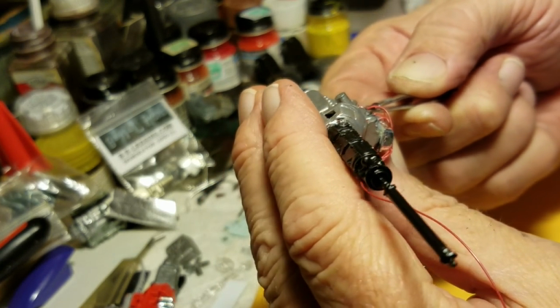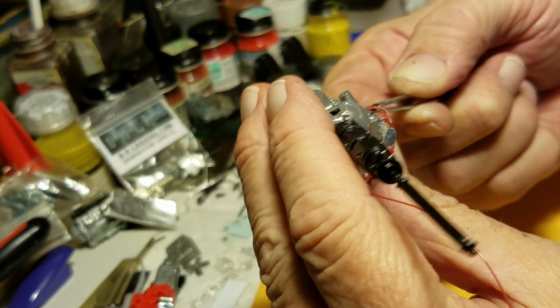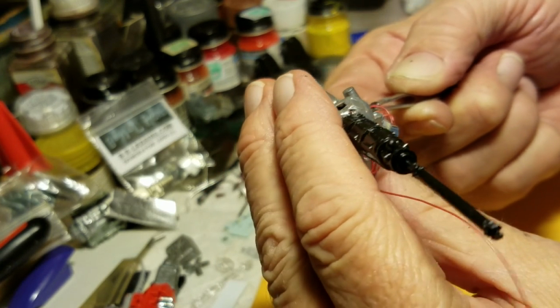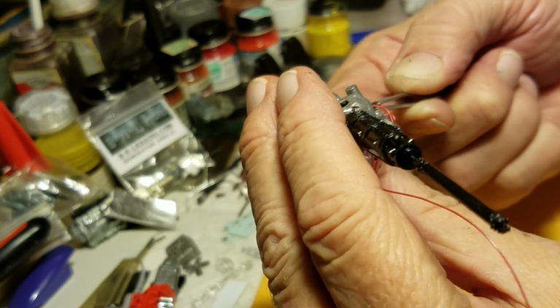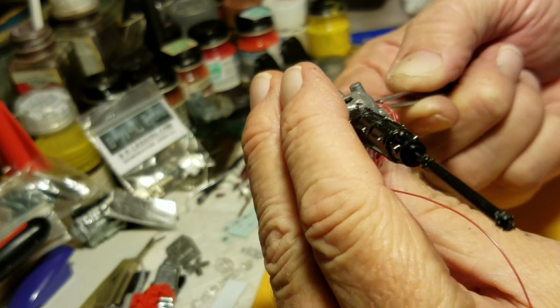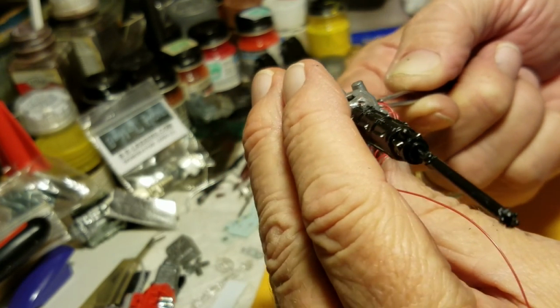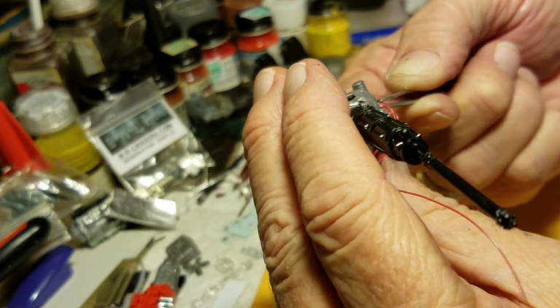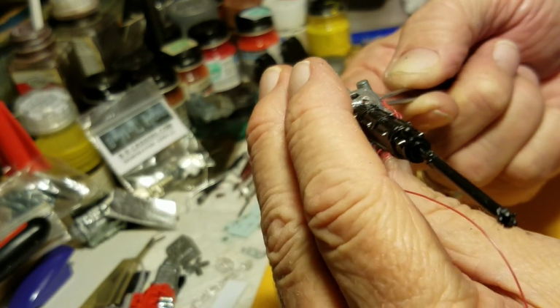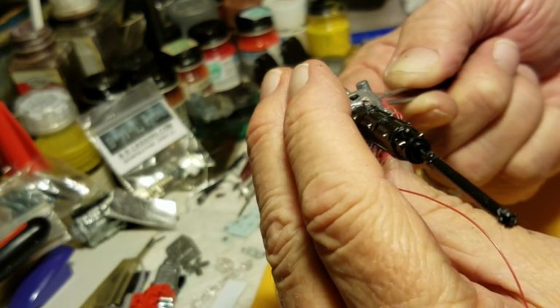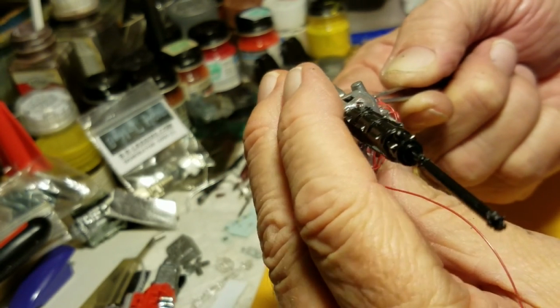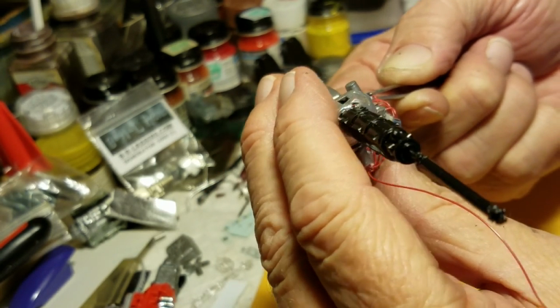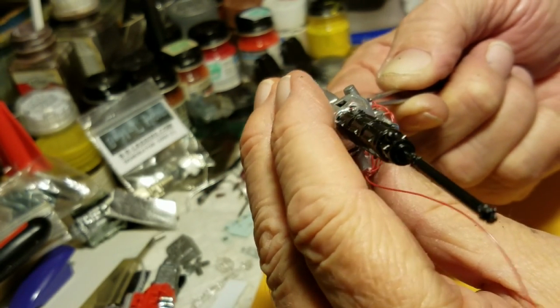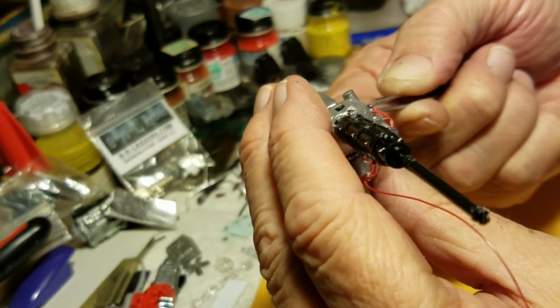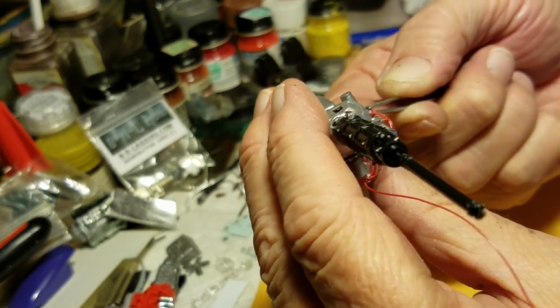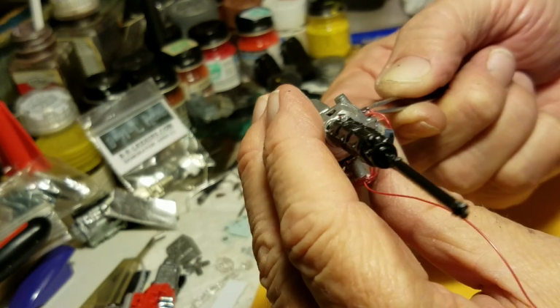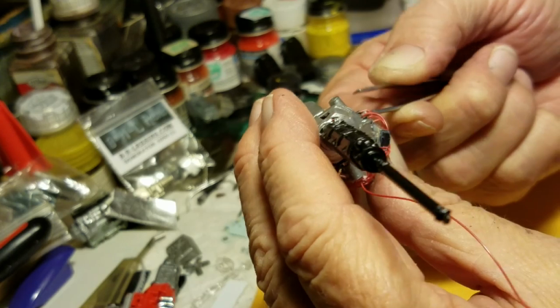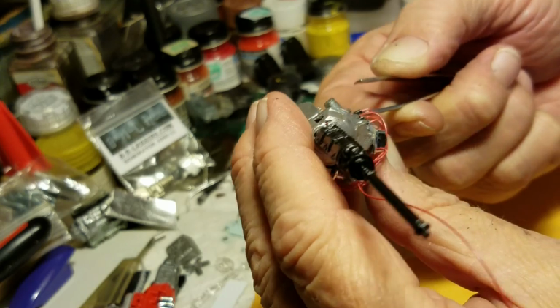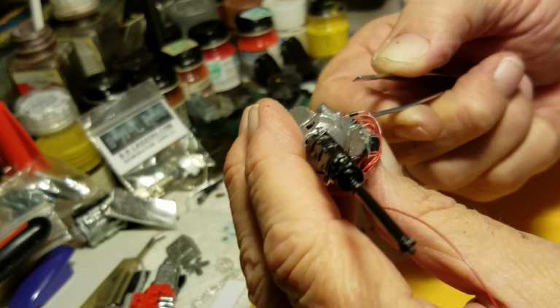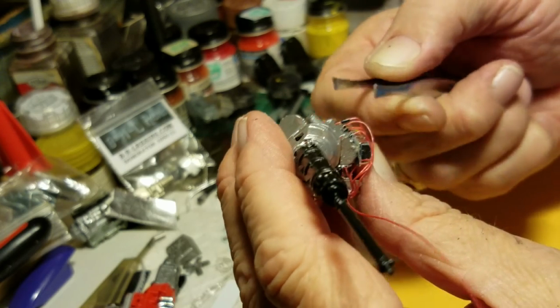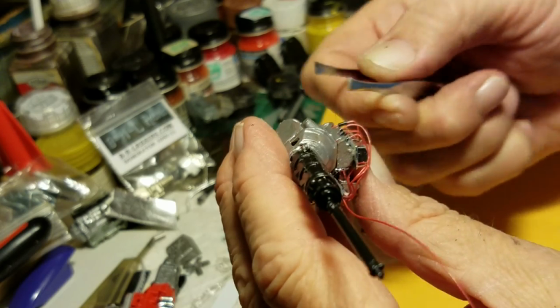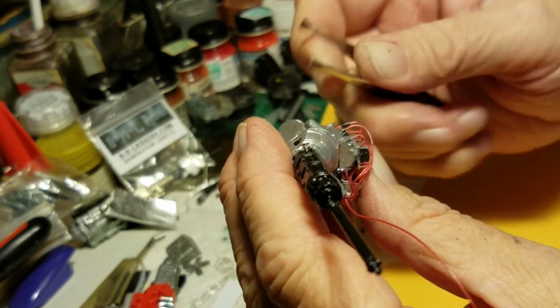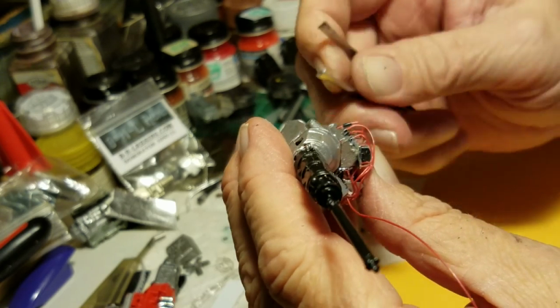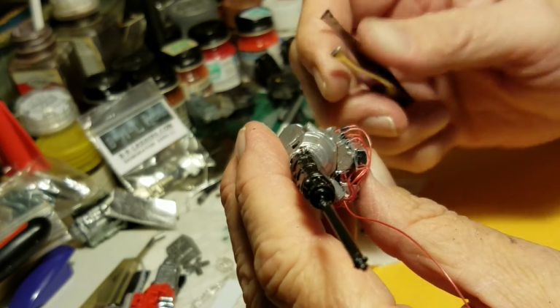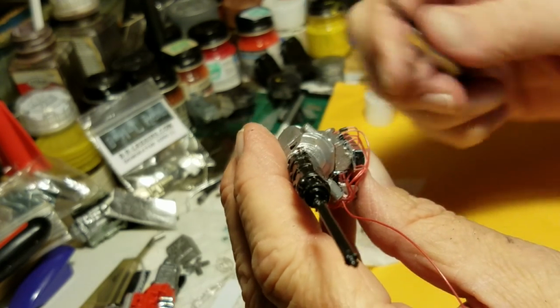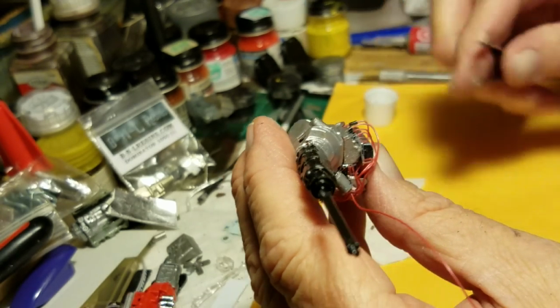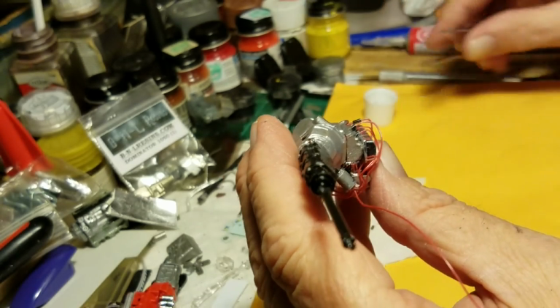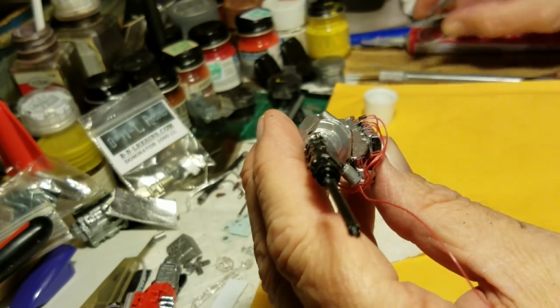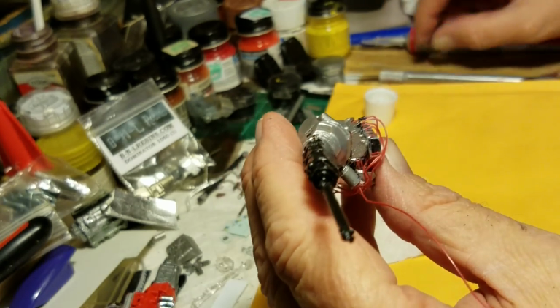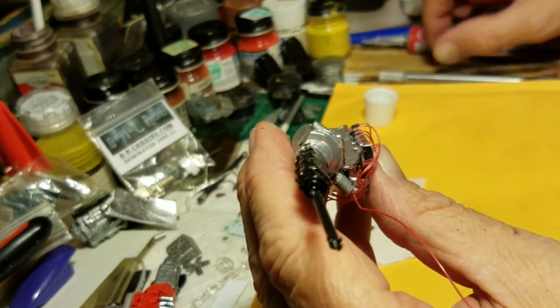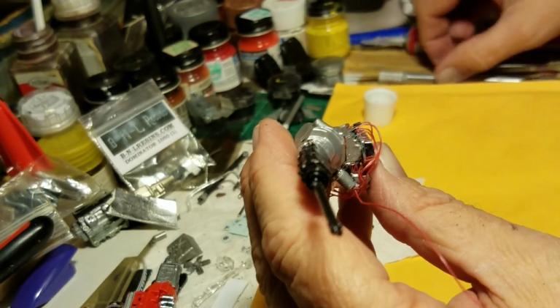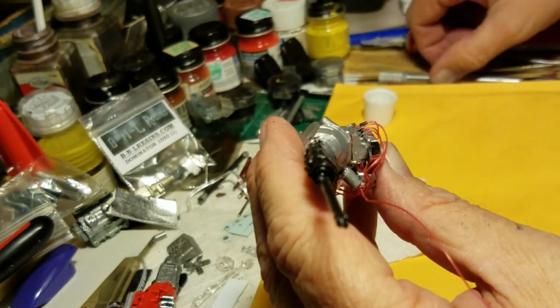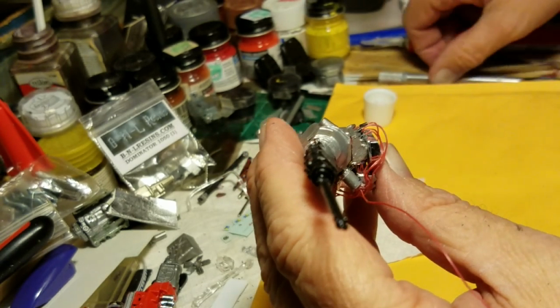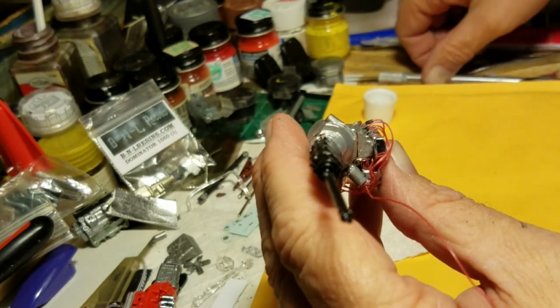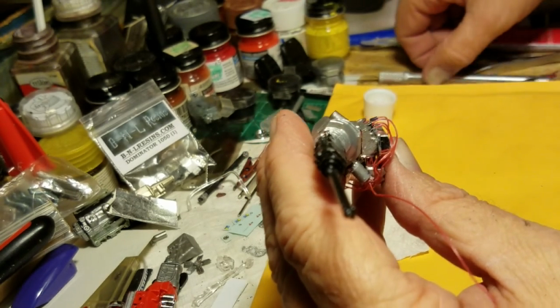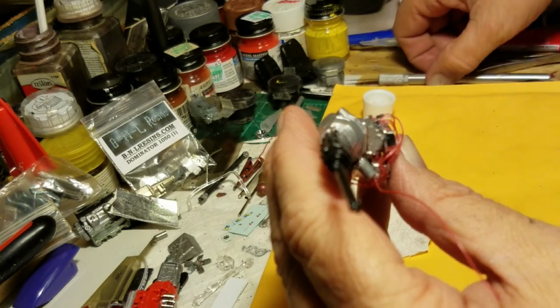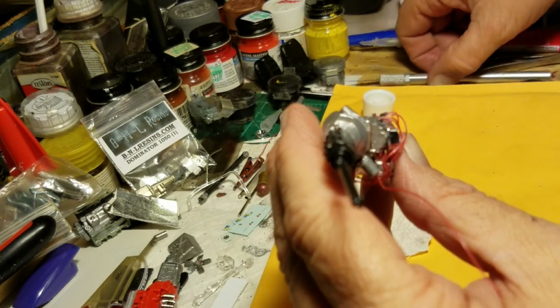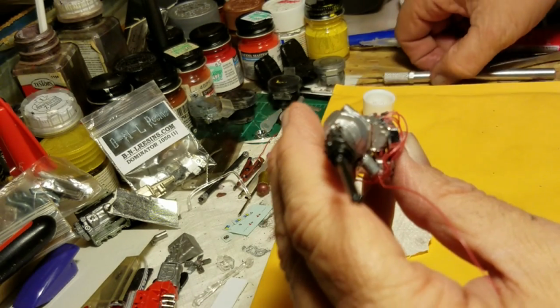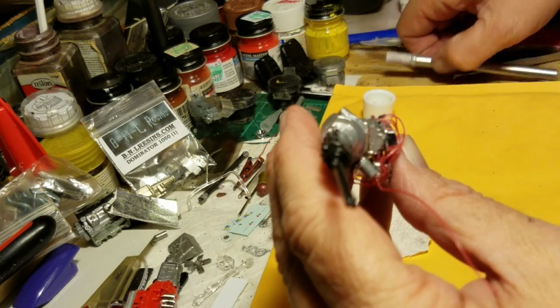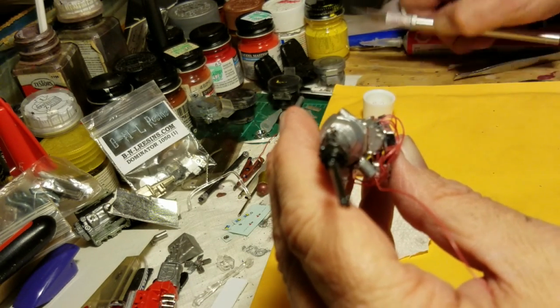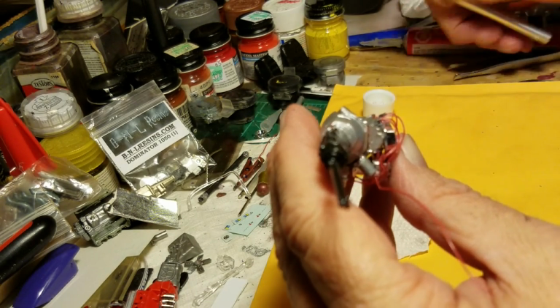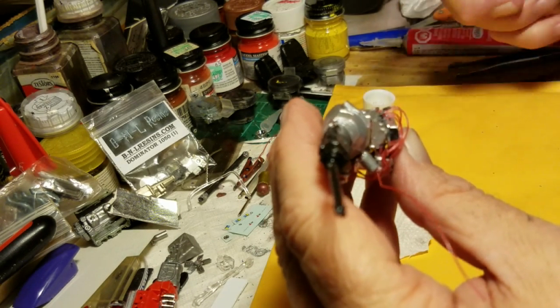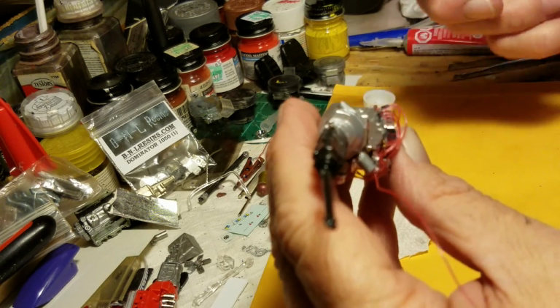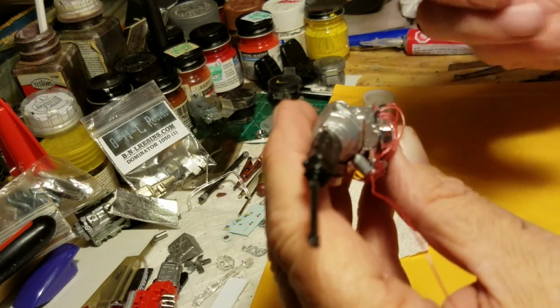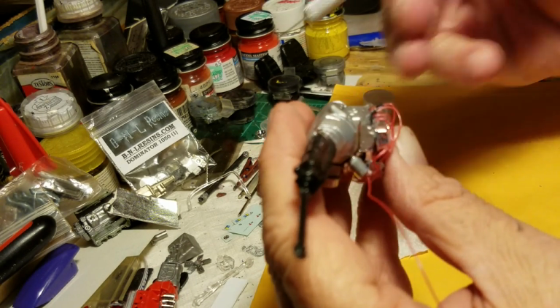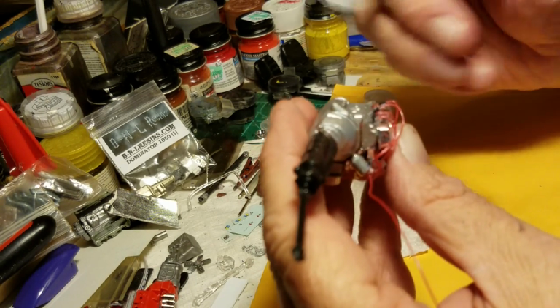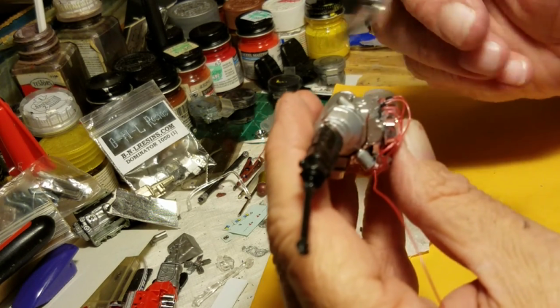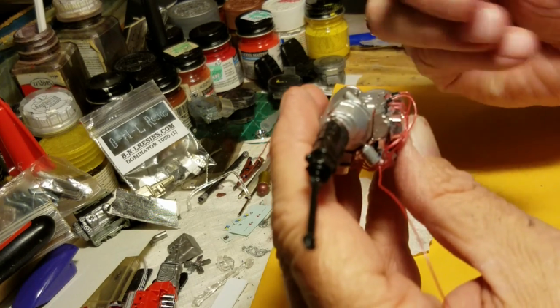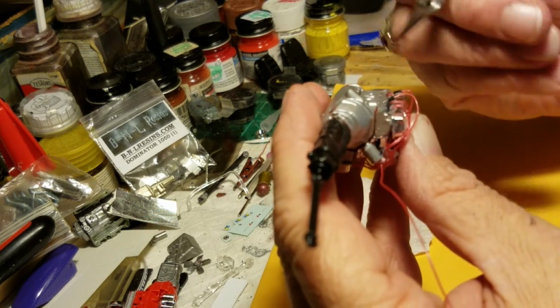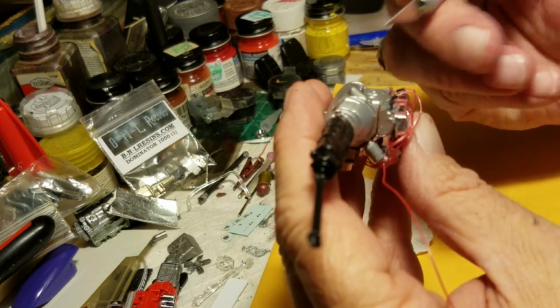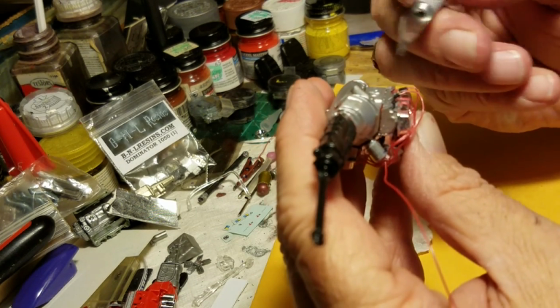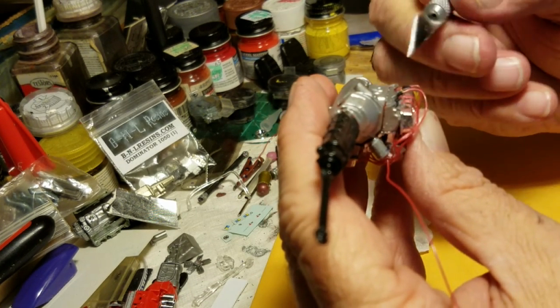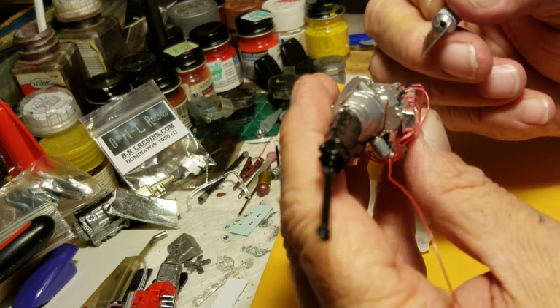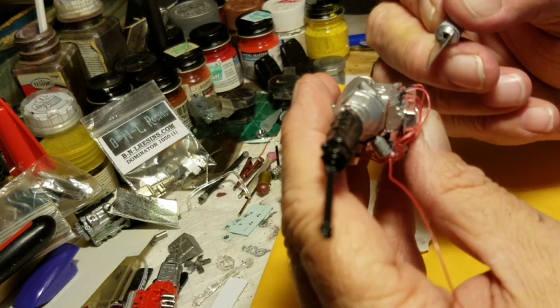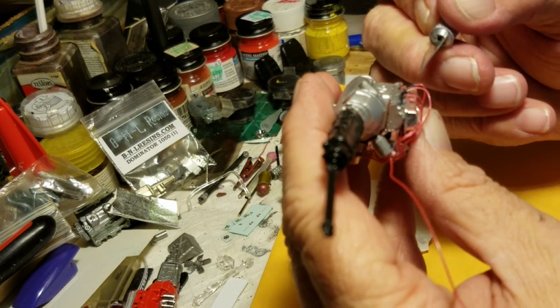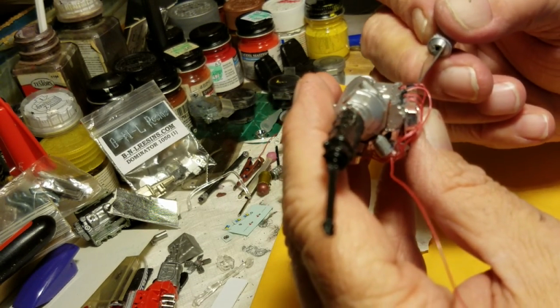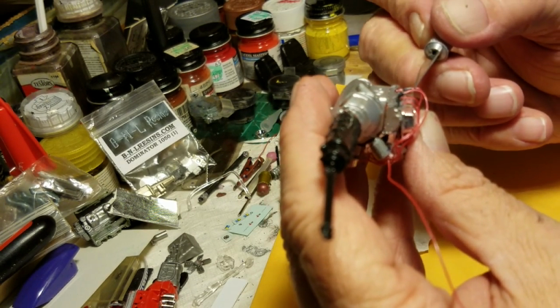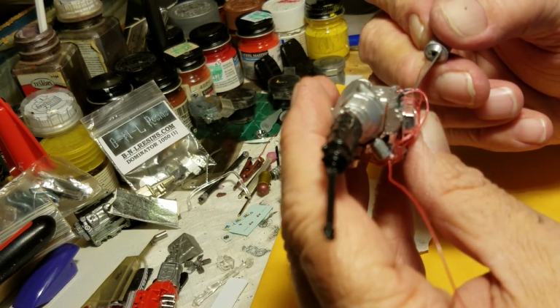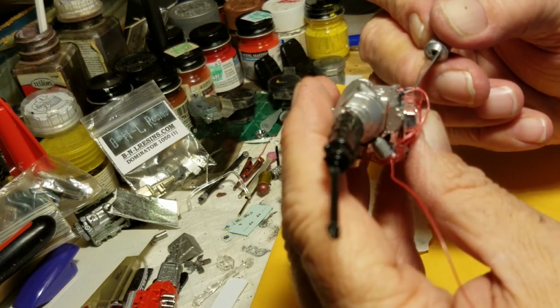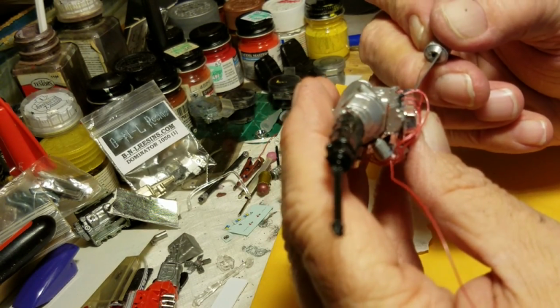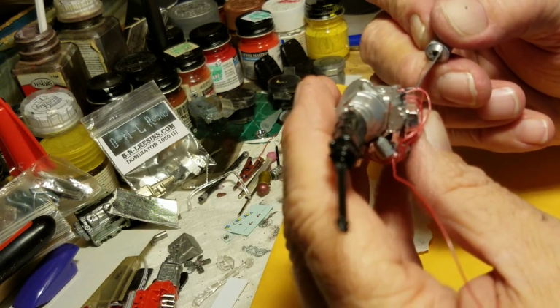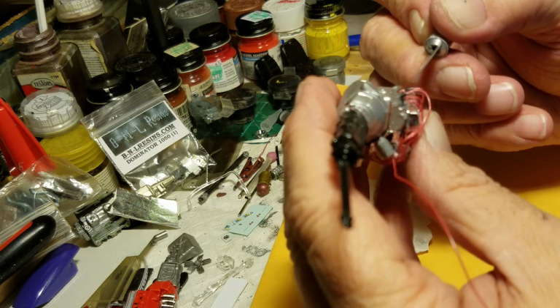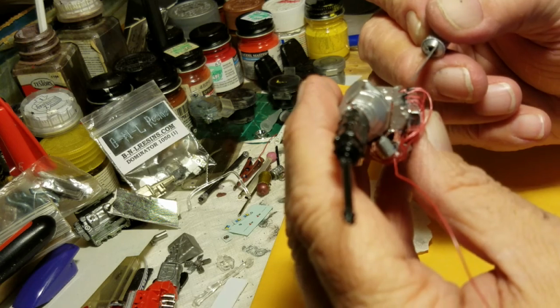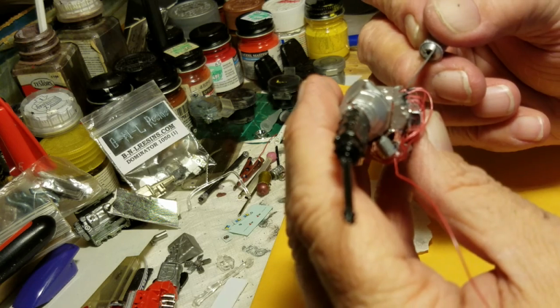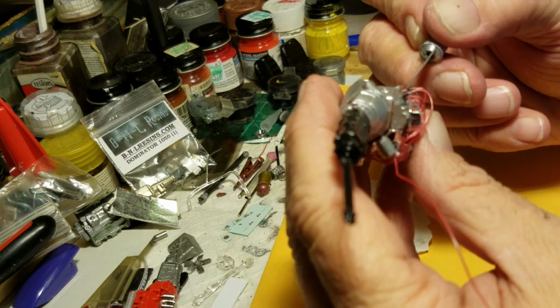Also I'm gonna do carburetors - do a video if y'all want to see how I do the carburetors, how I make my little fittings out of beads and such. Let me know.